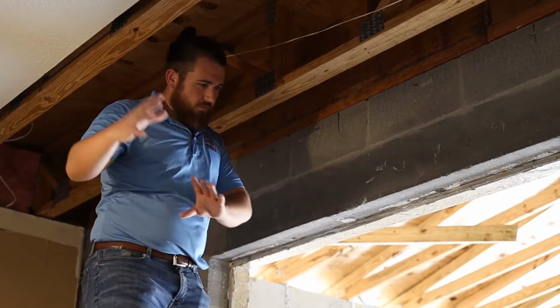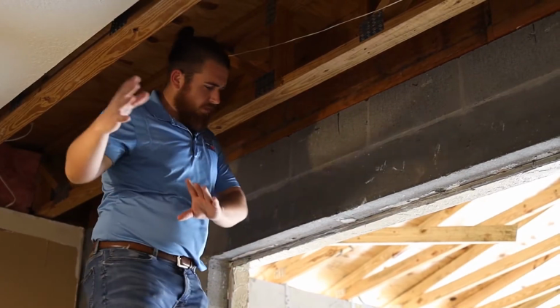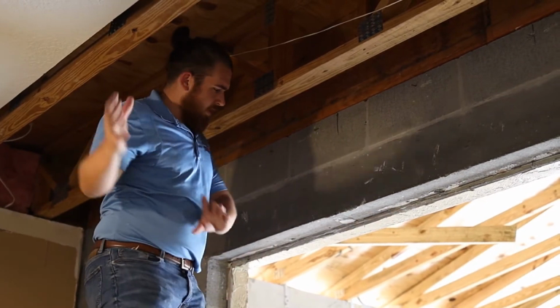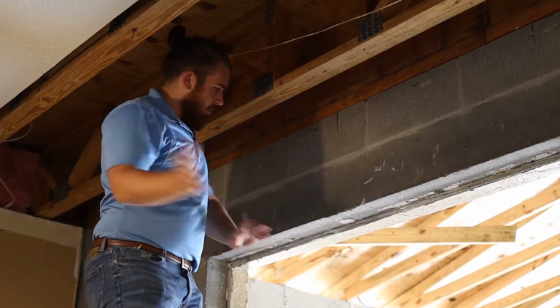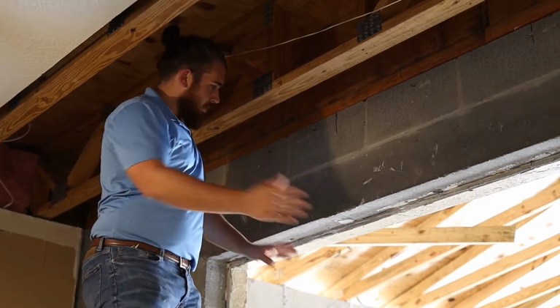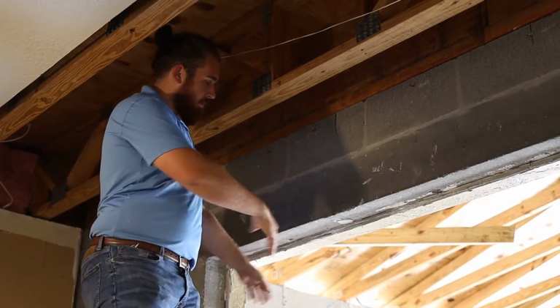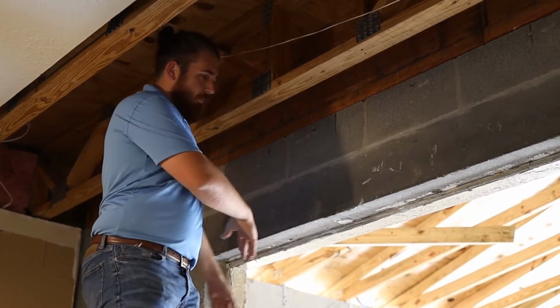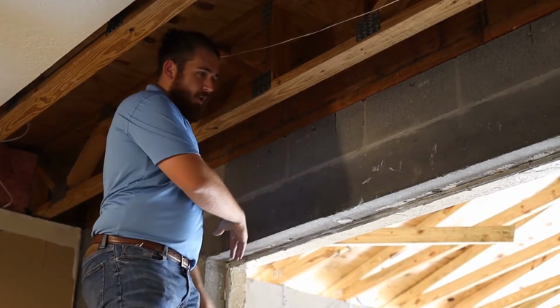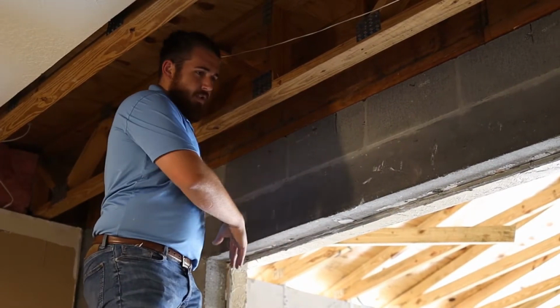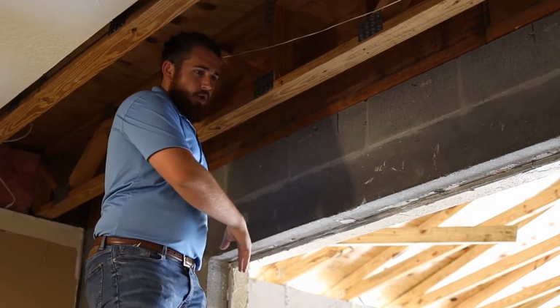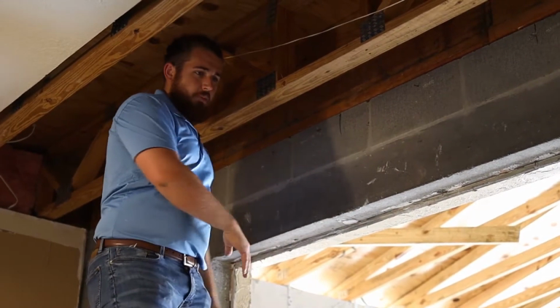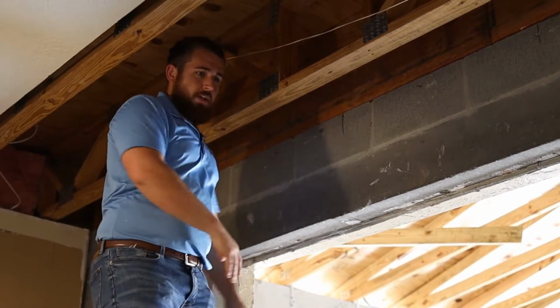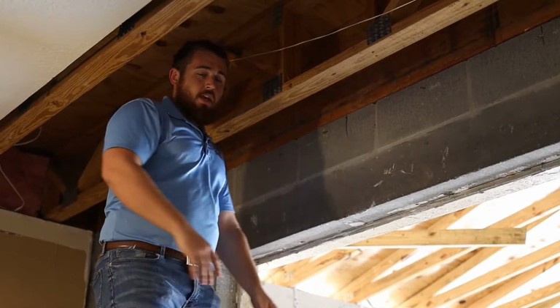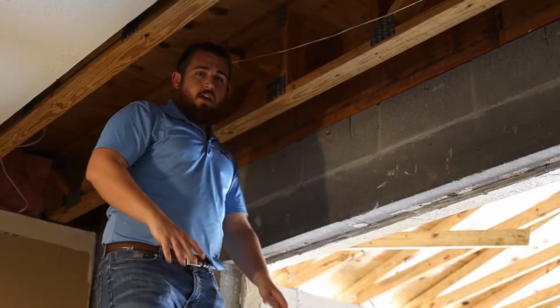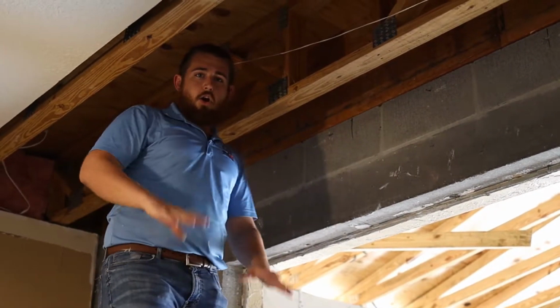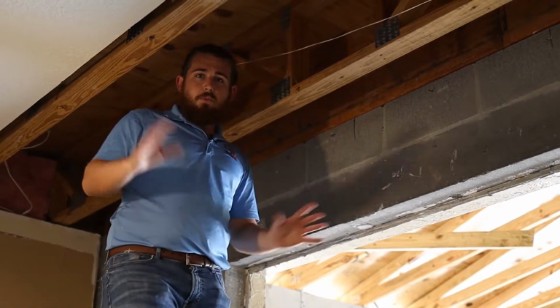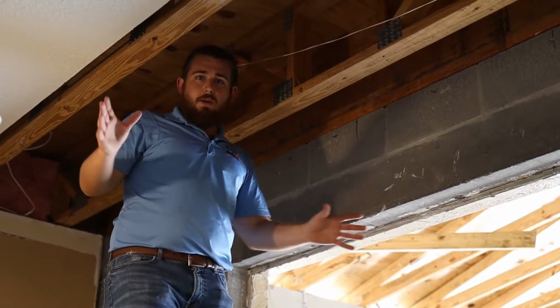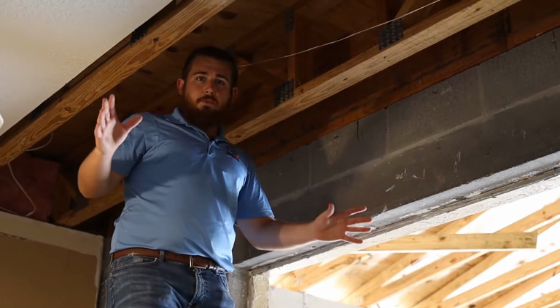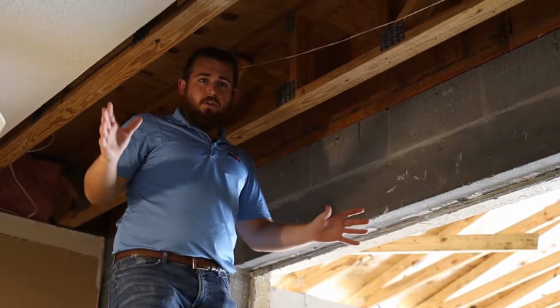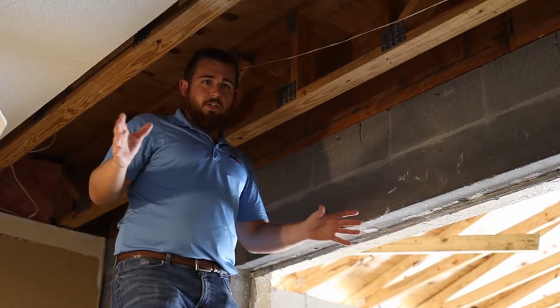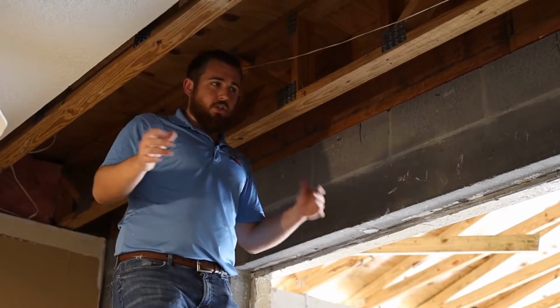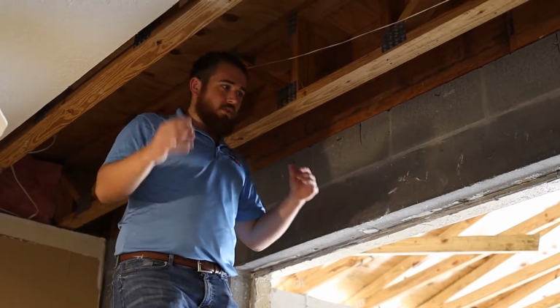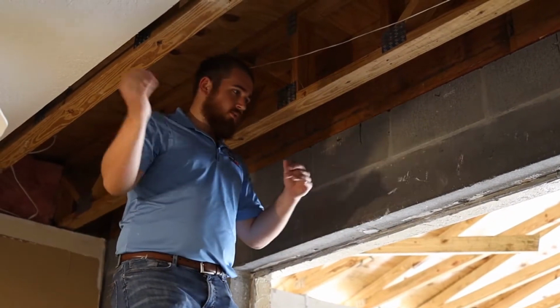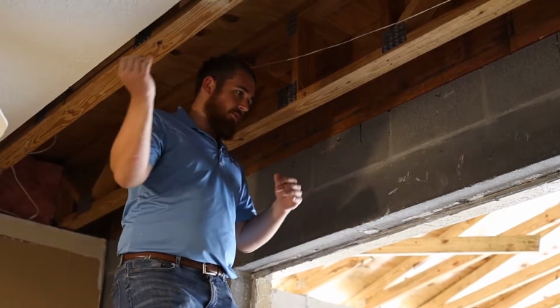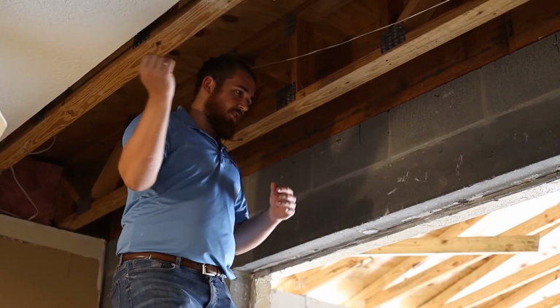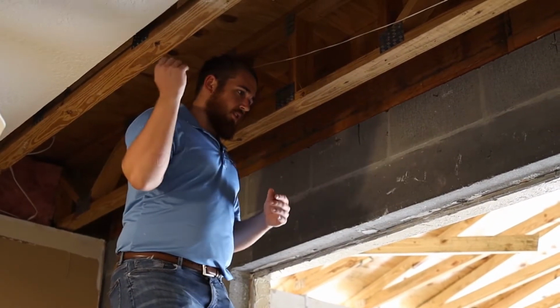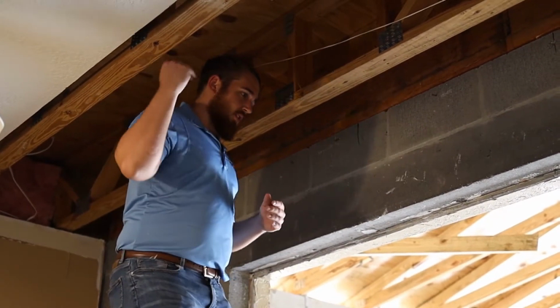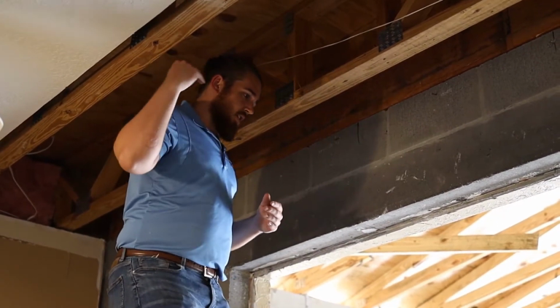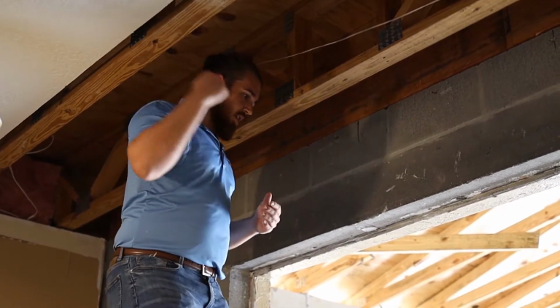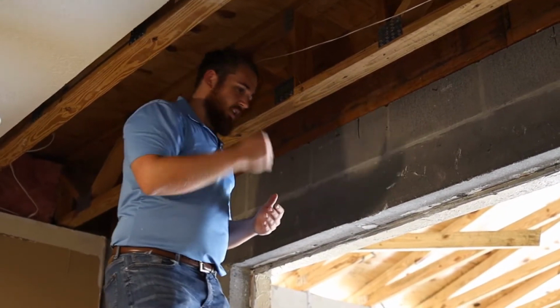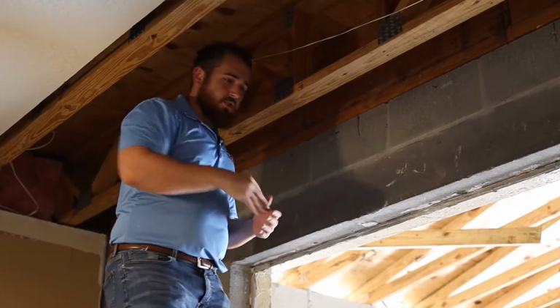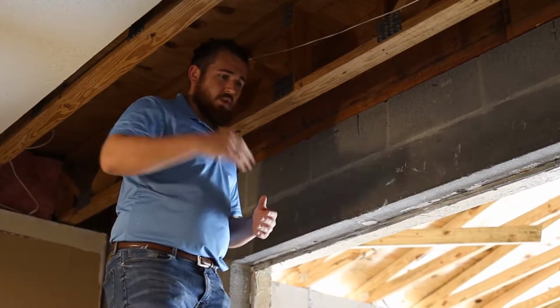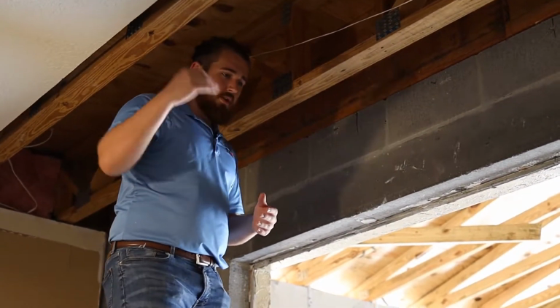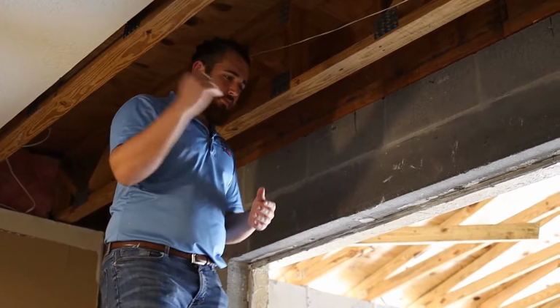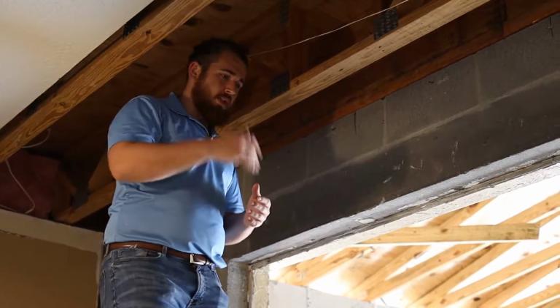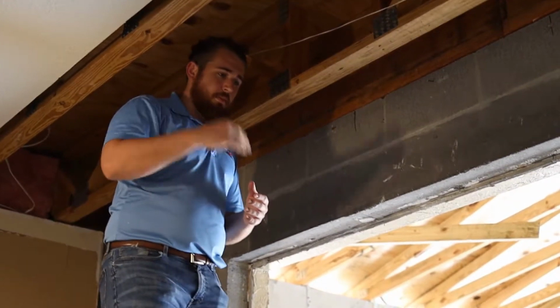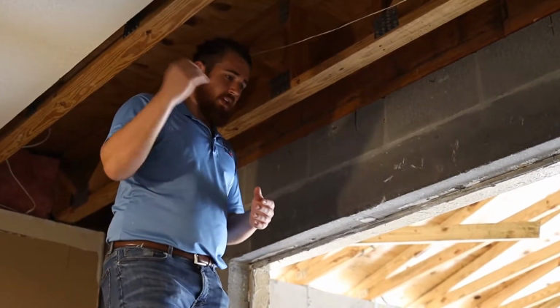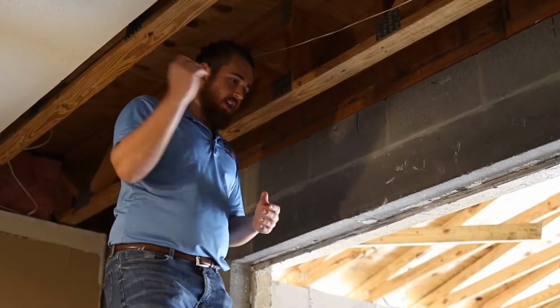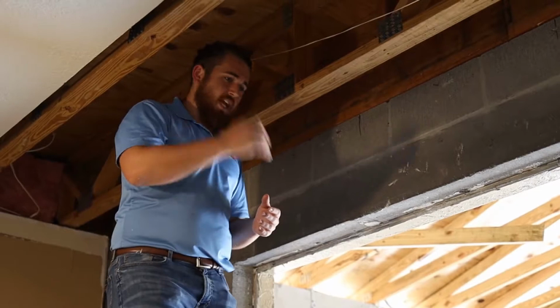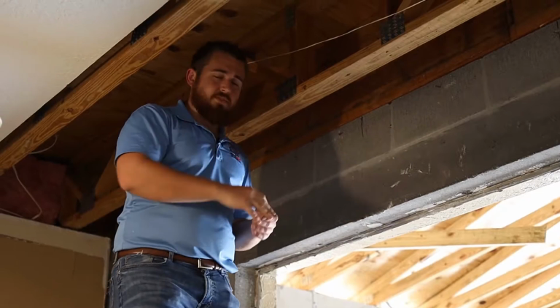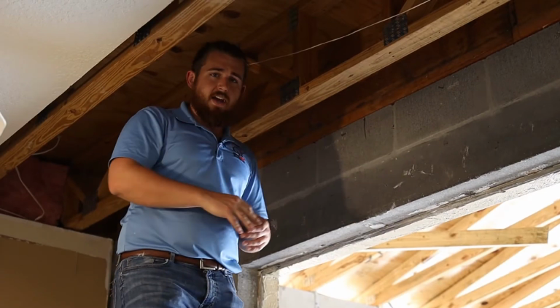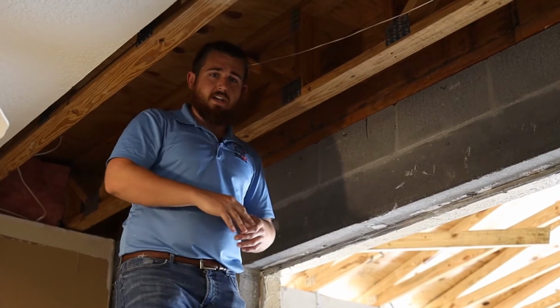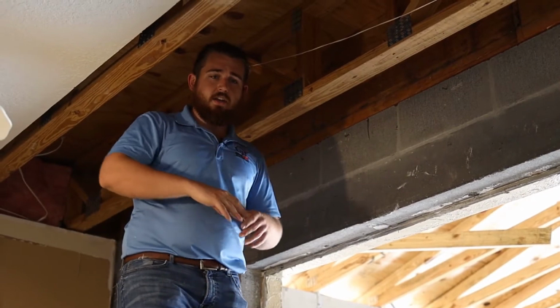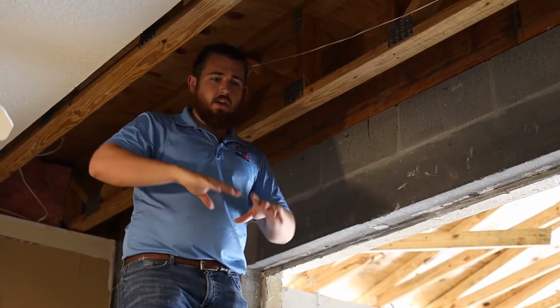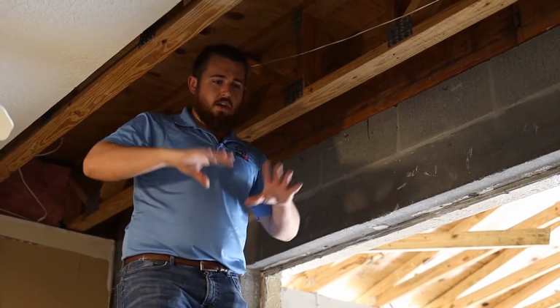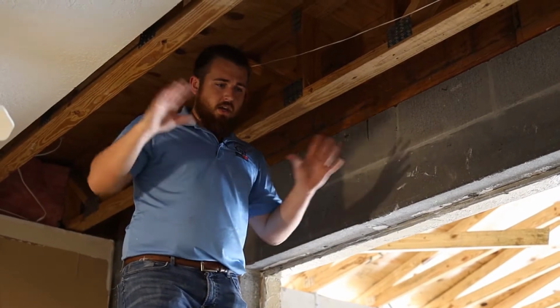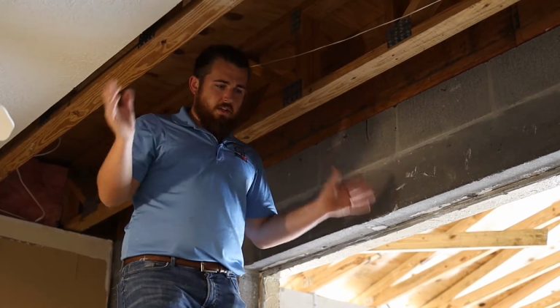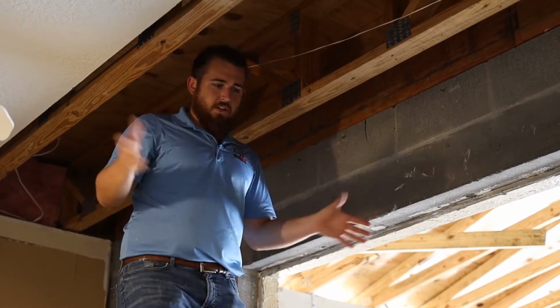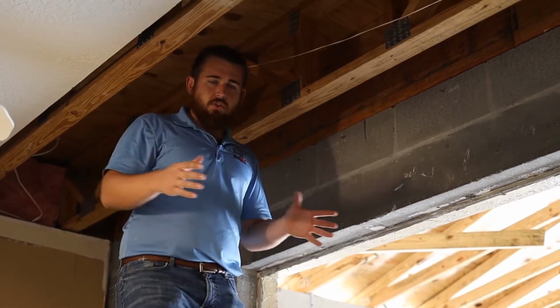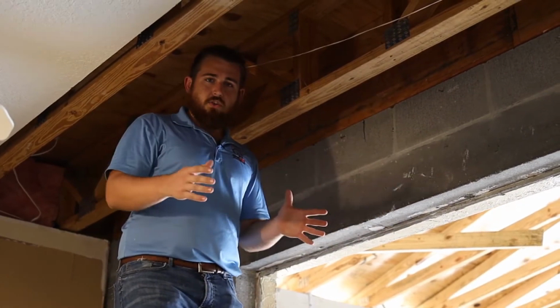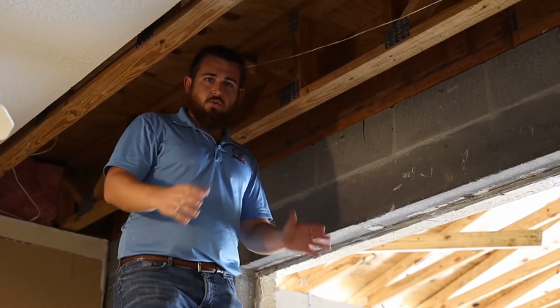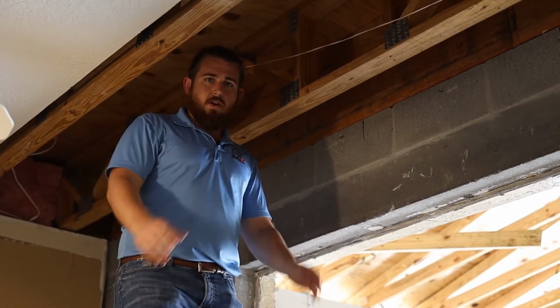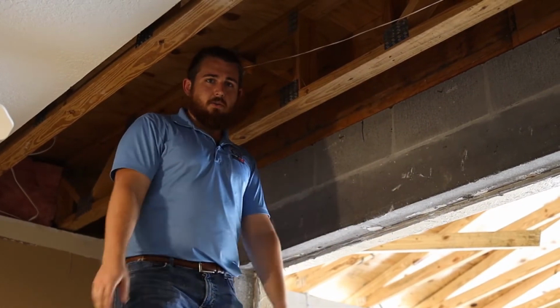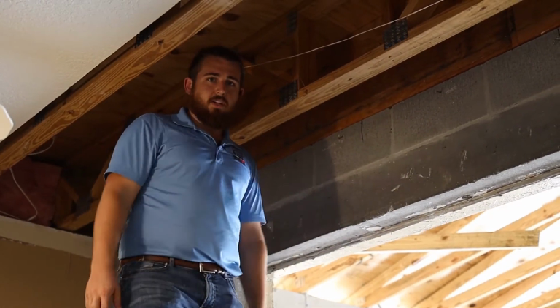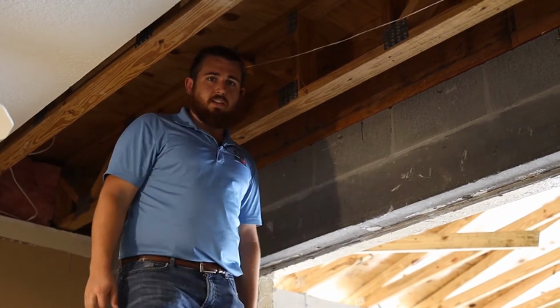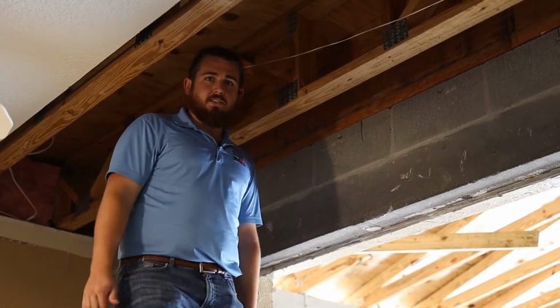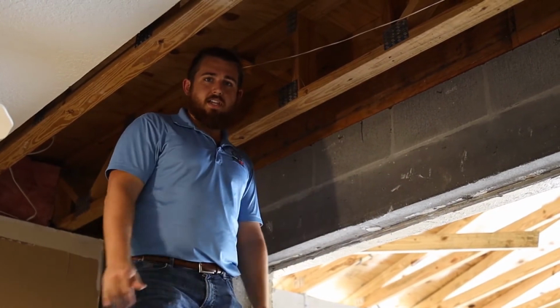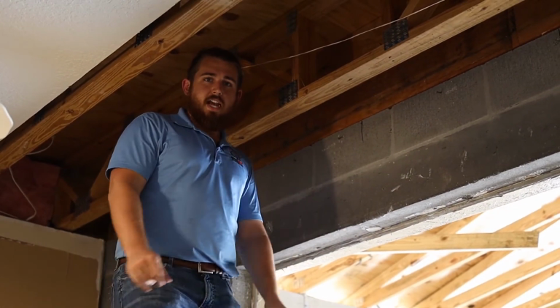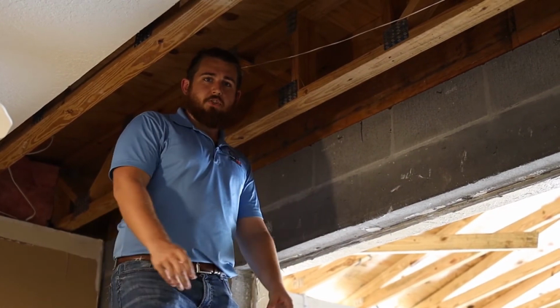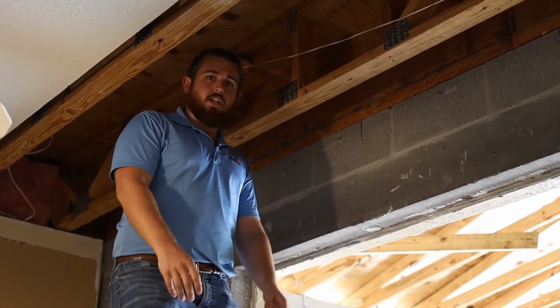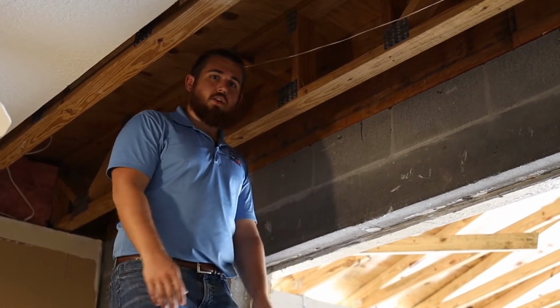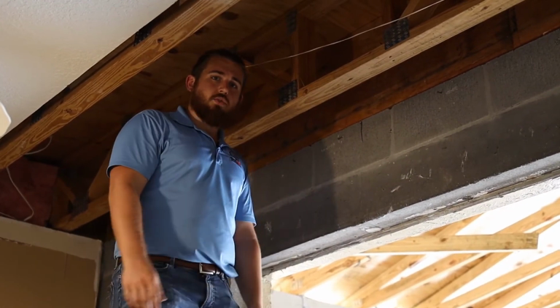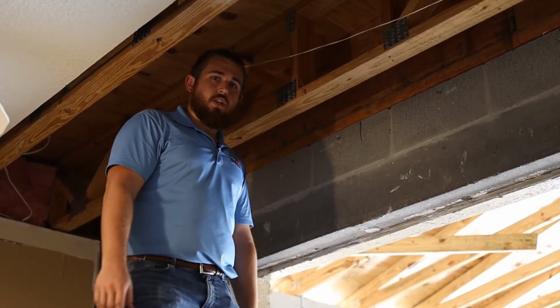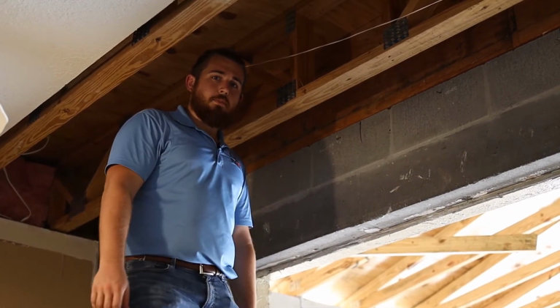Then we'll be able to blow this open, open up our addition, rough in our electric, plumbing, and HVAC, and then start the drywall and get this thing actually closed up.